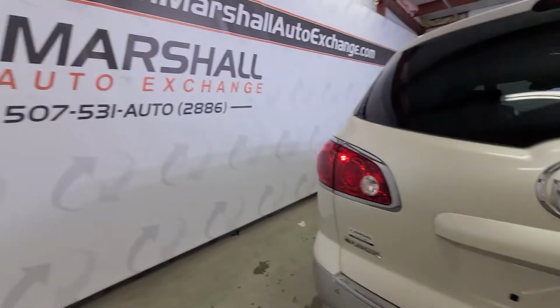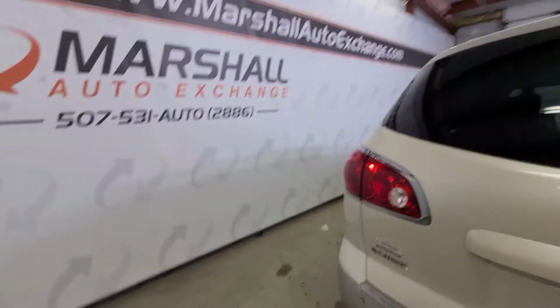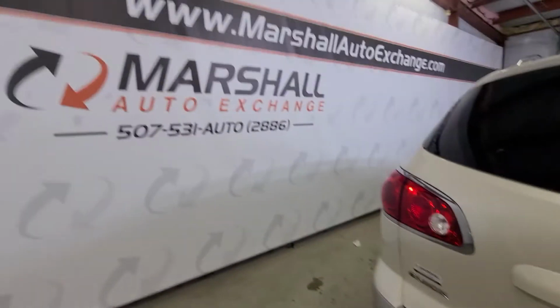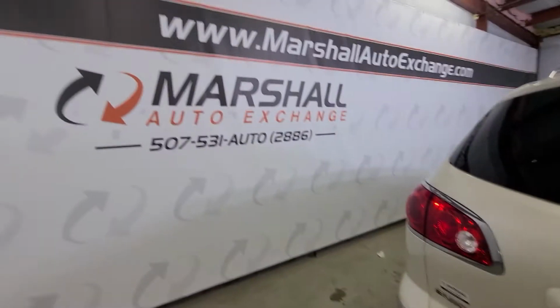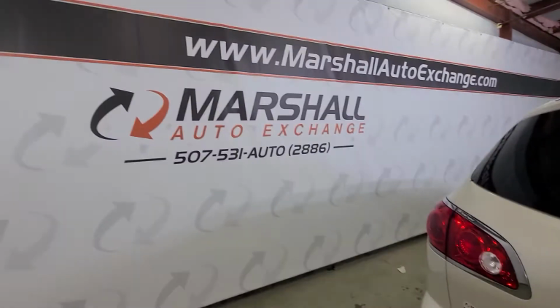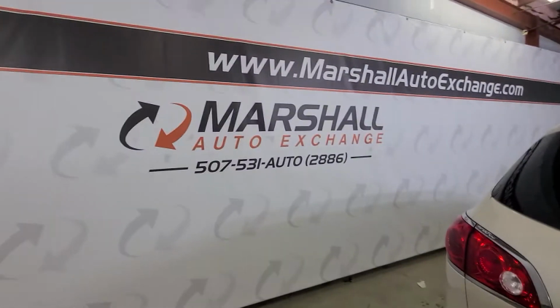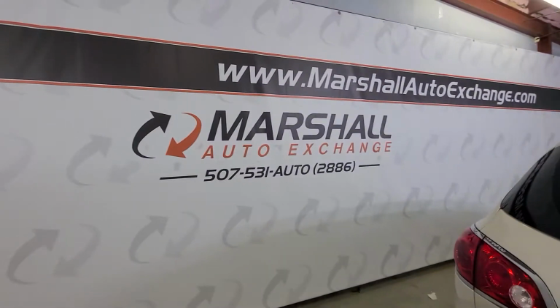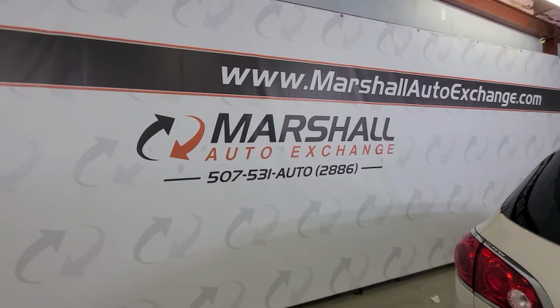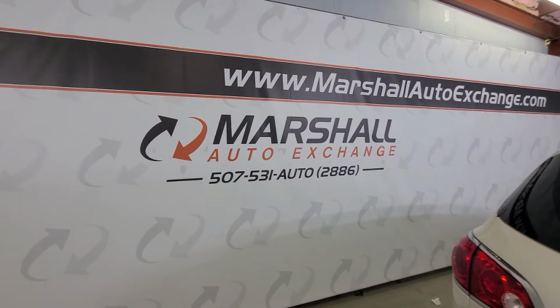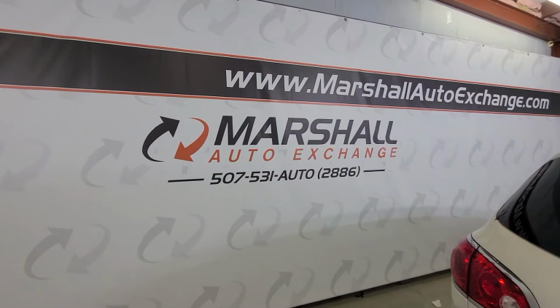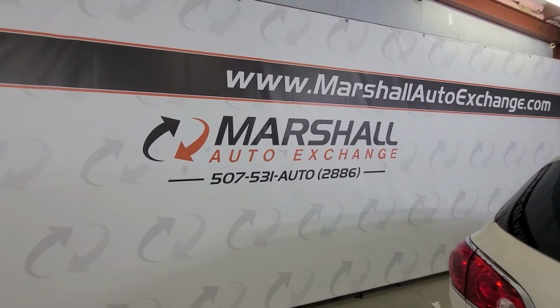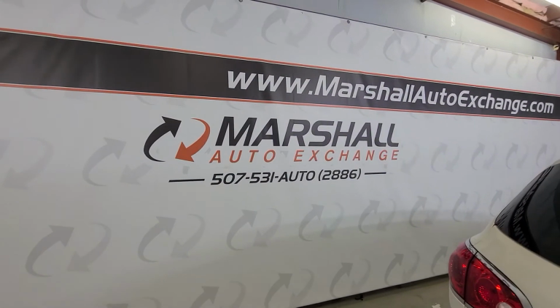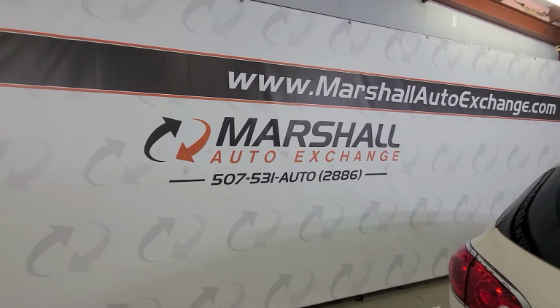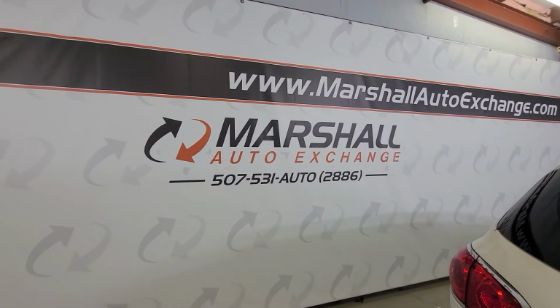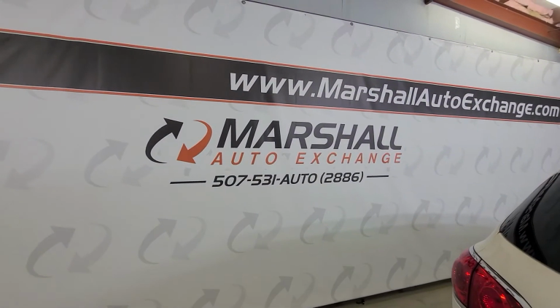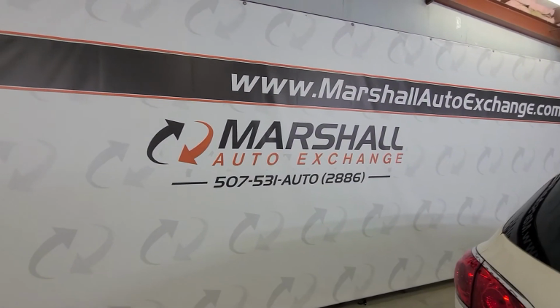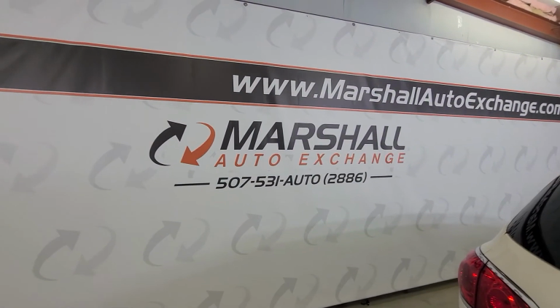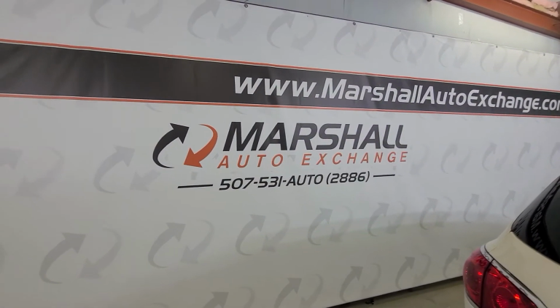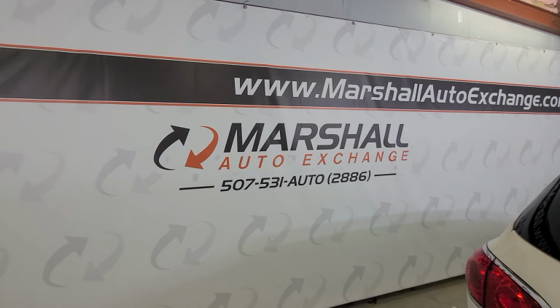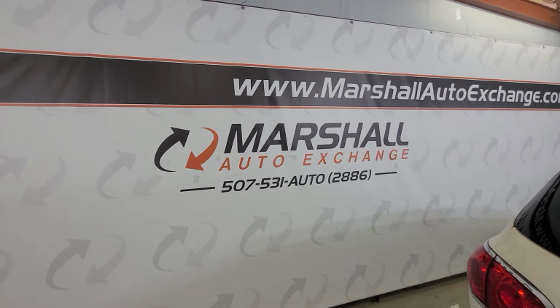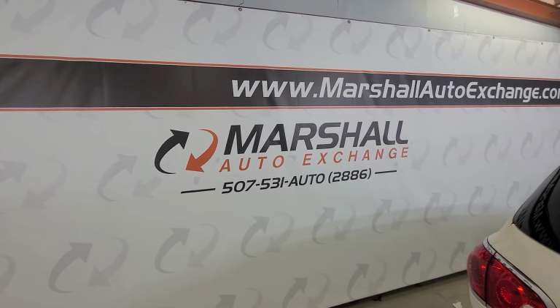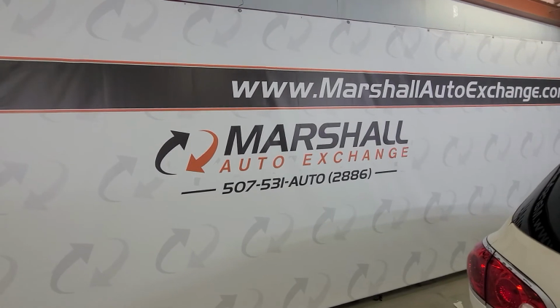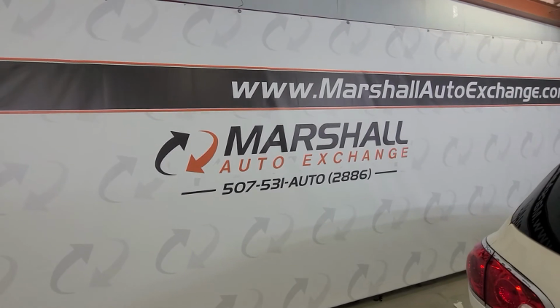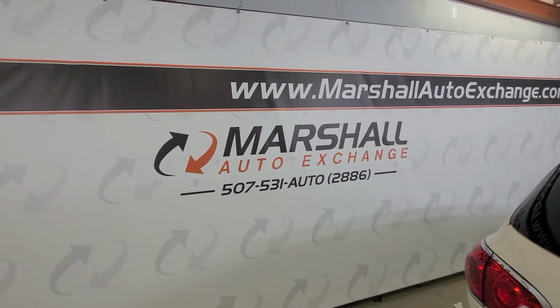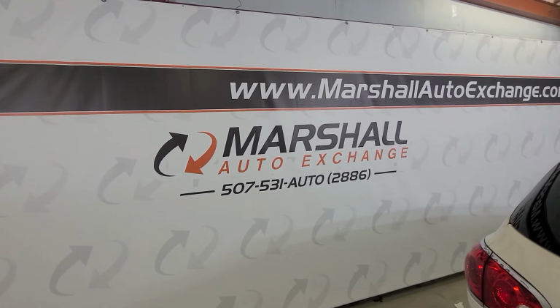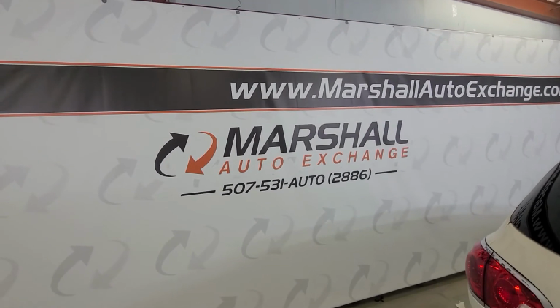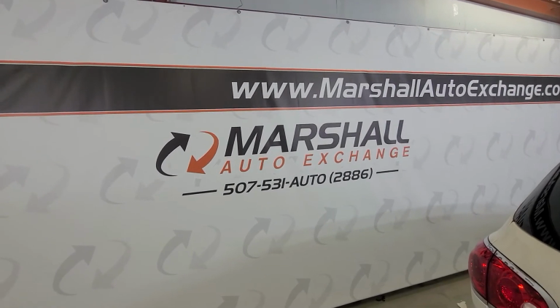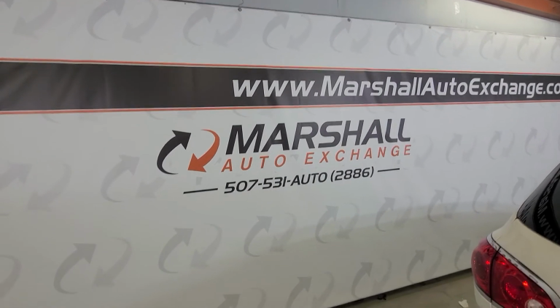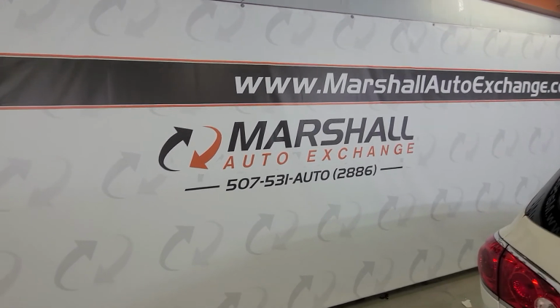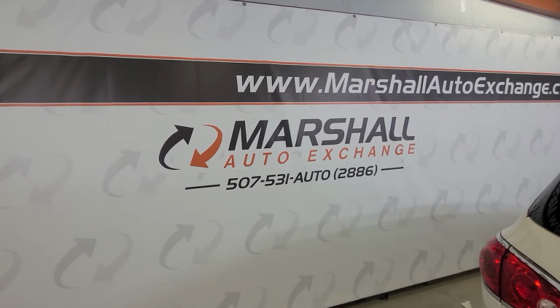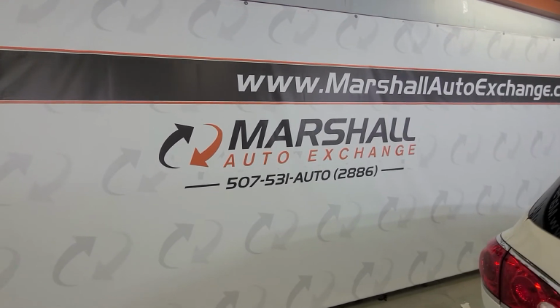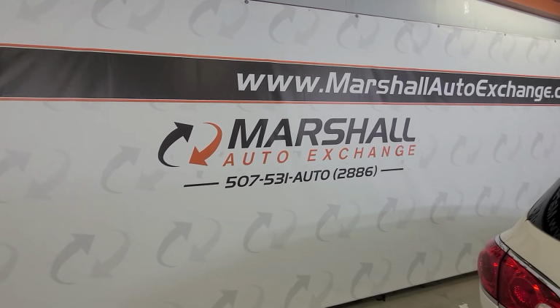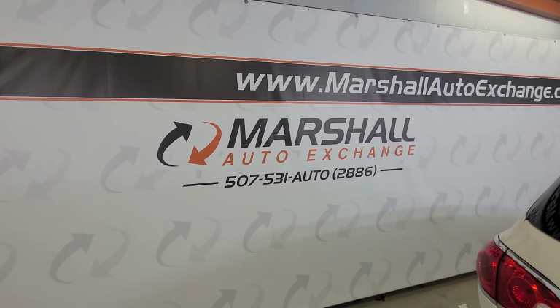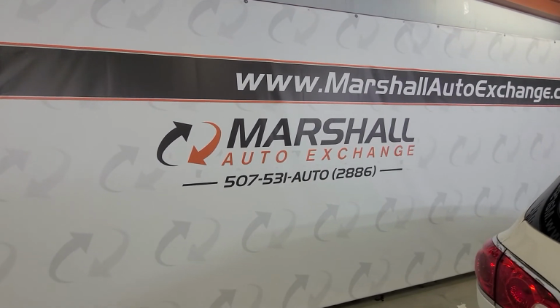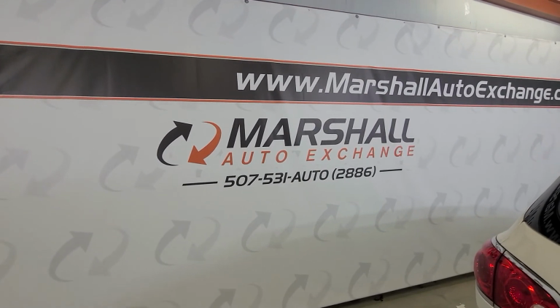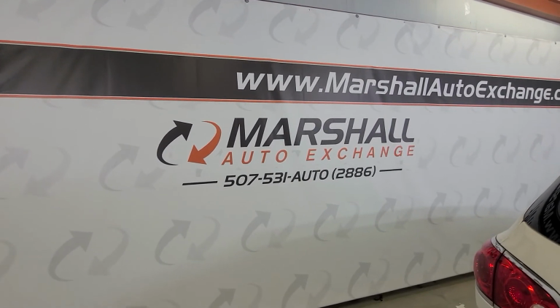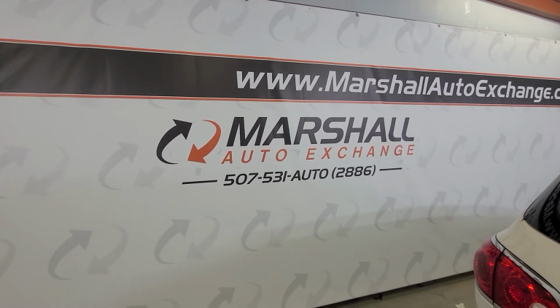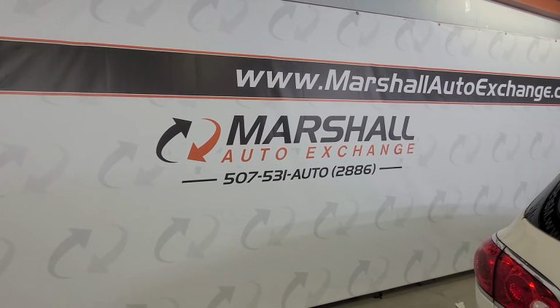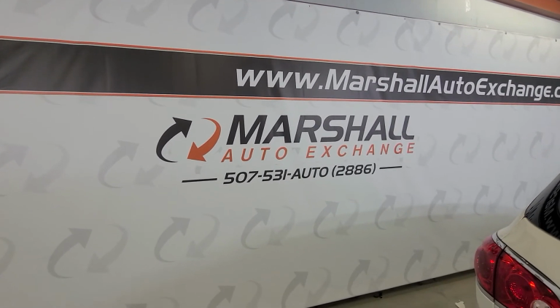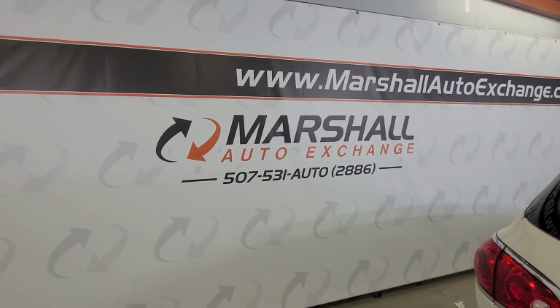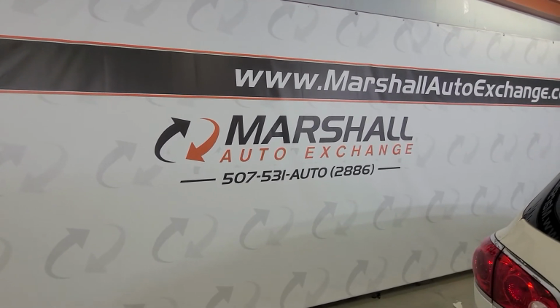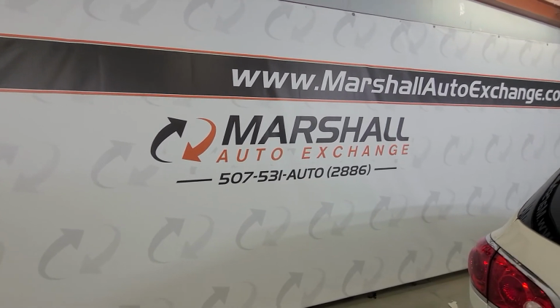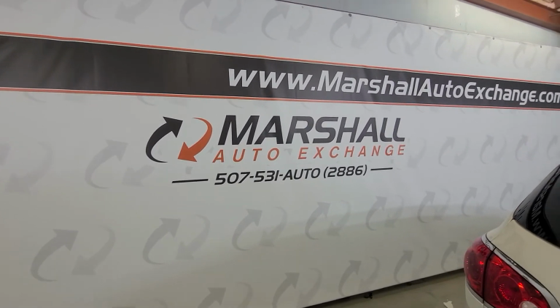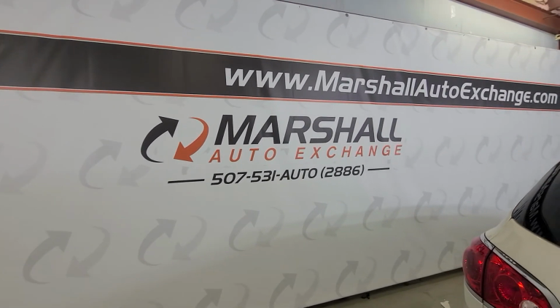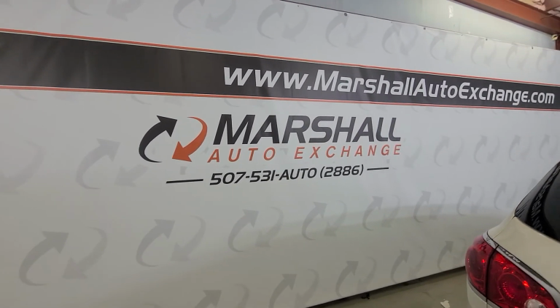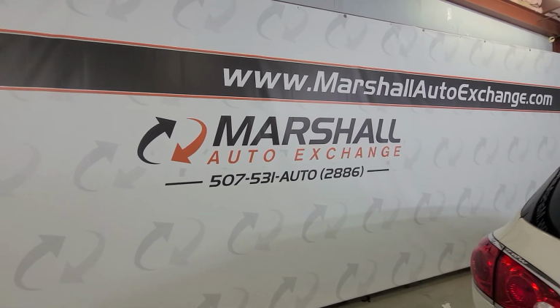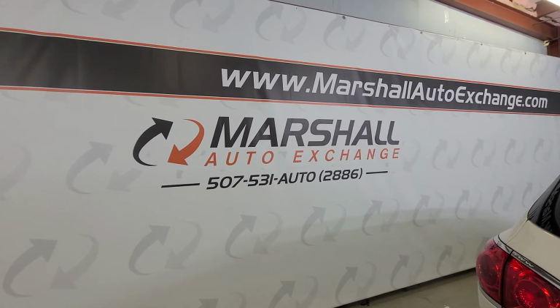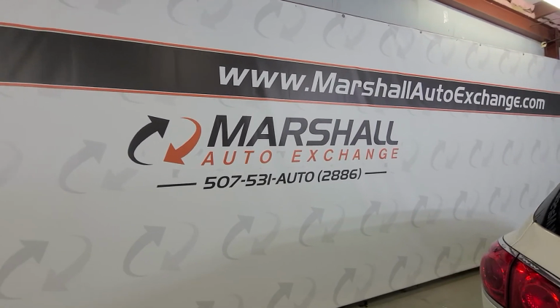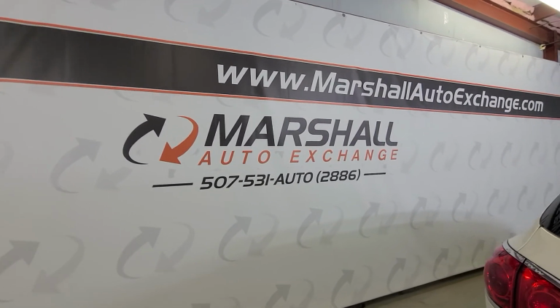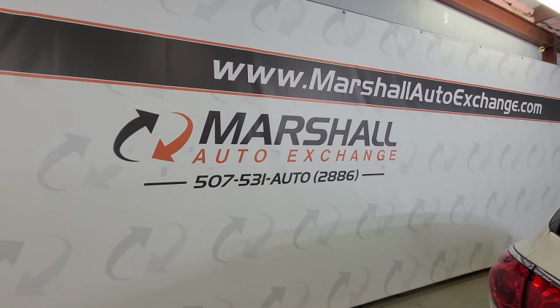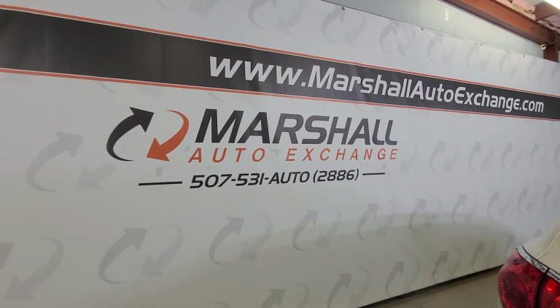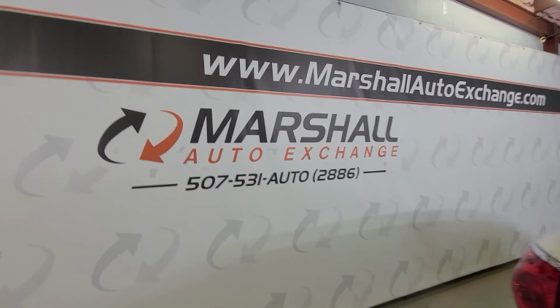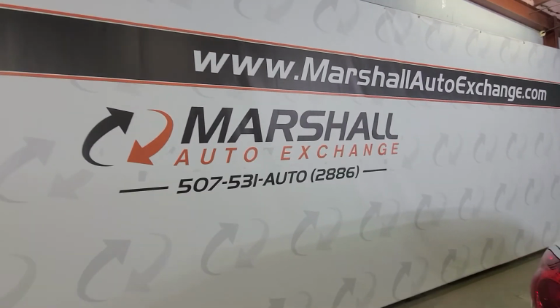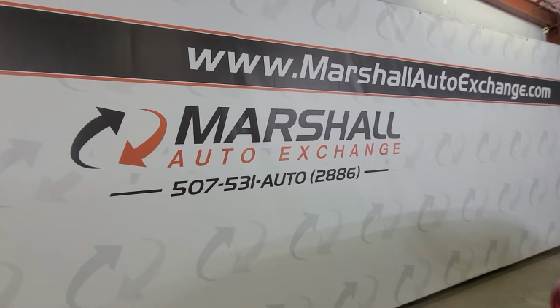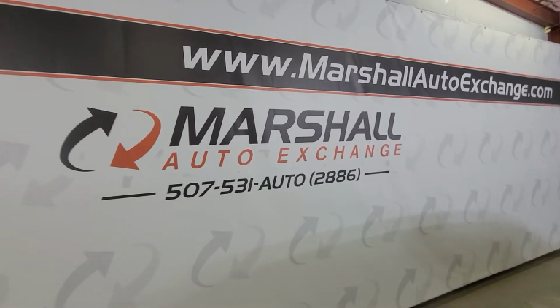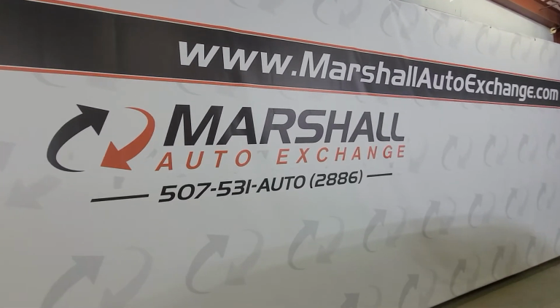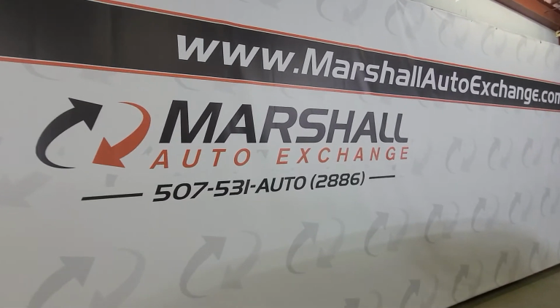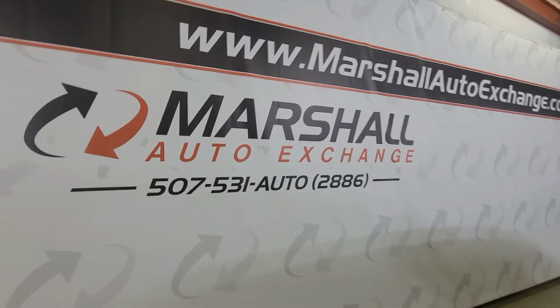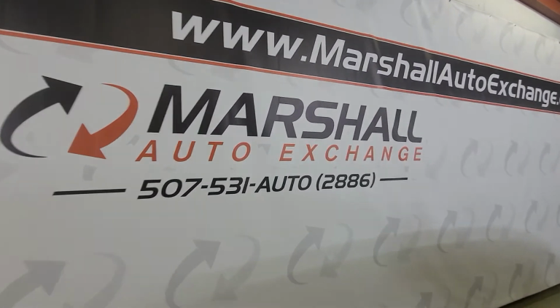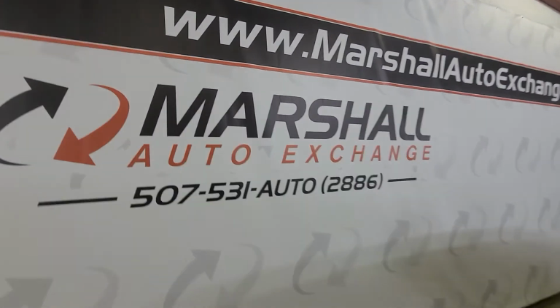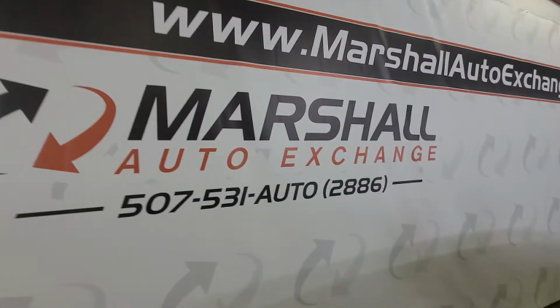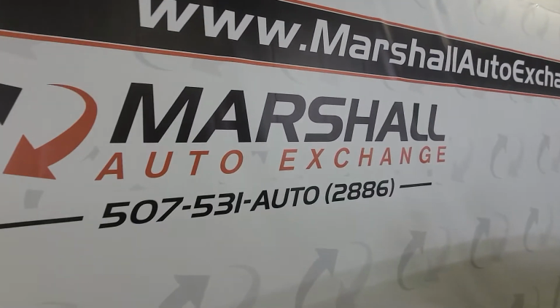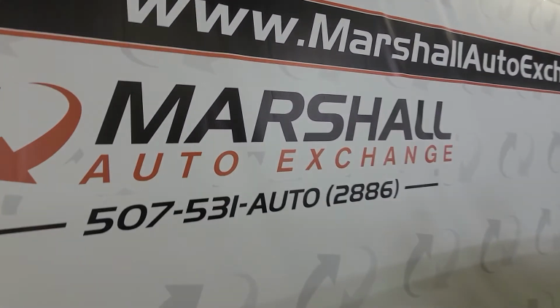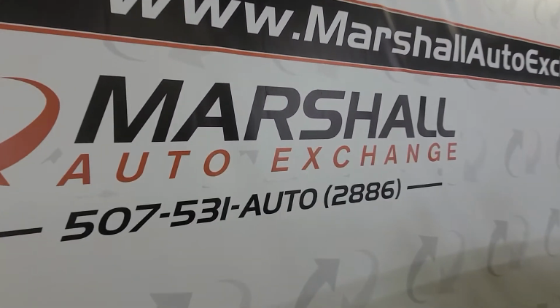If you're interested in scheduling a test drive on this vehicle, you can give us a call or text at 507-531-AUTO, that's 507-531-2886.